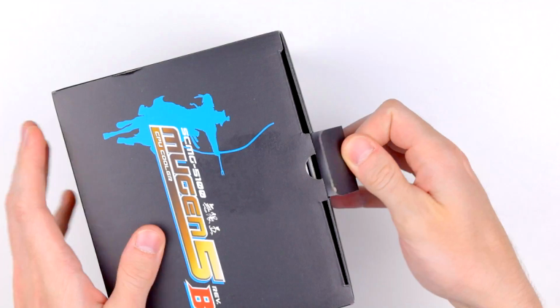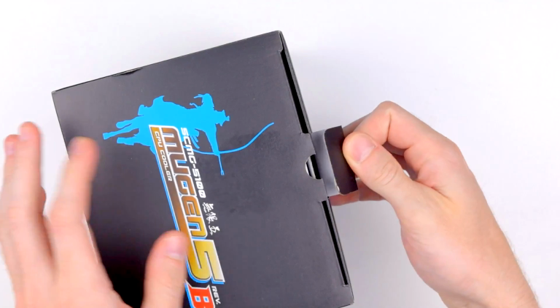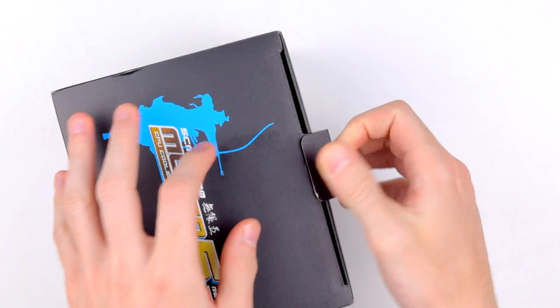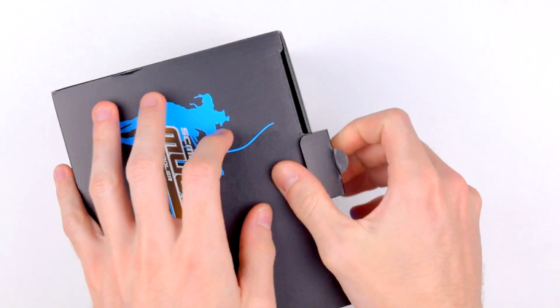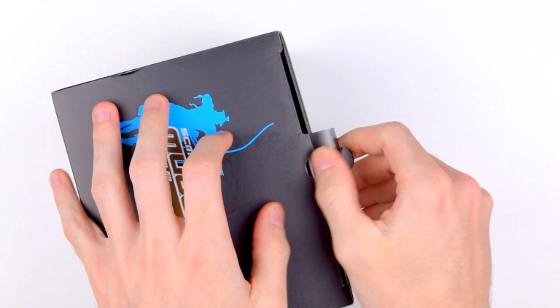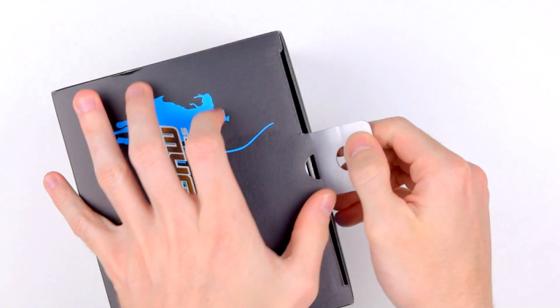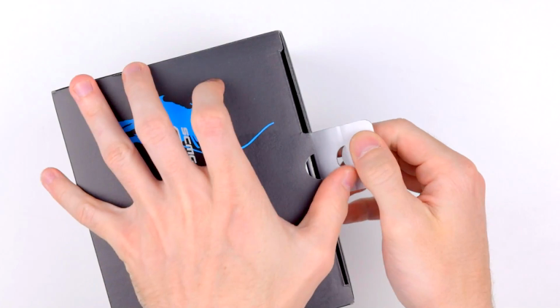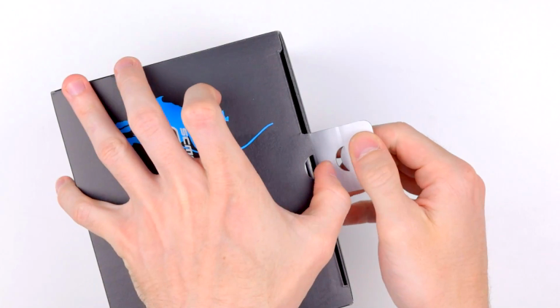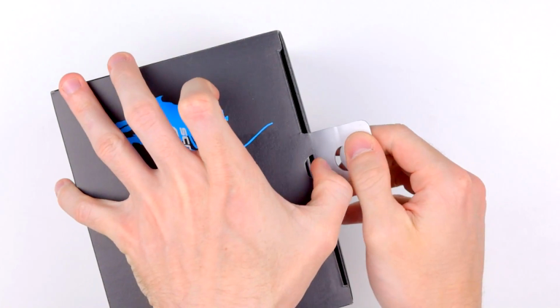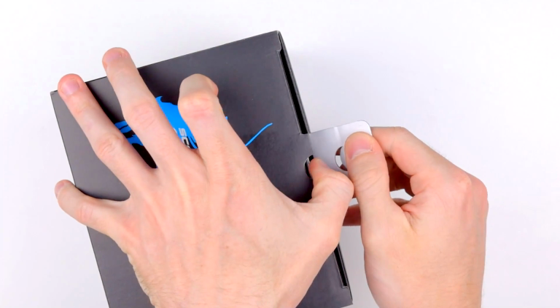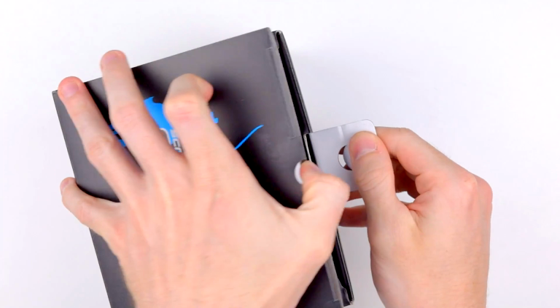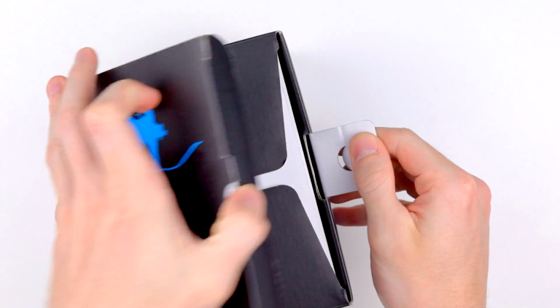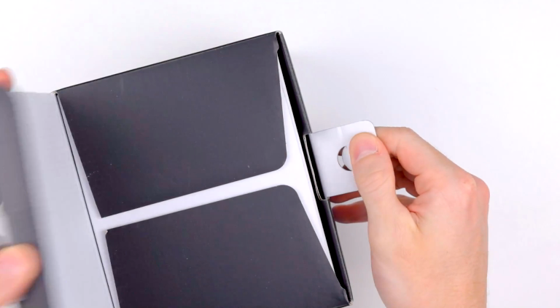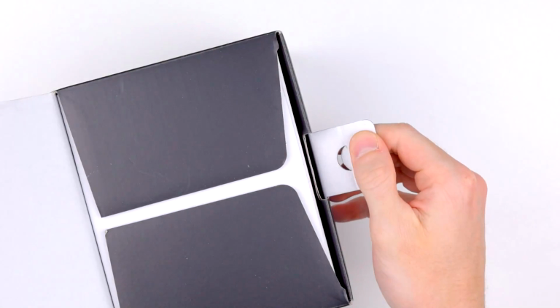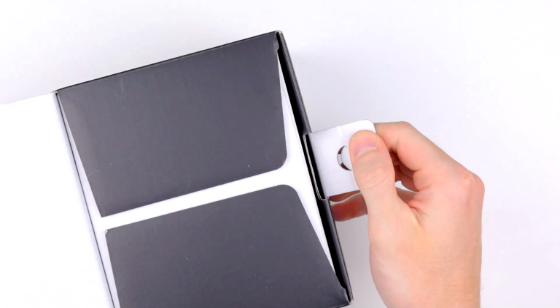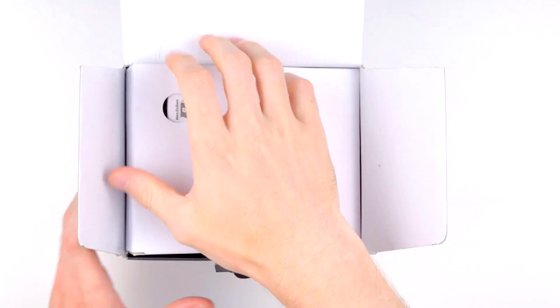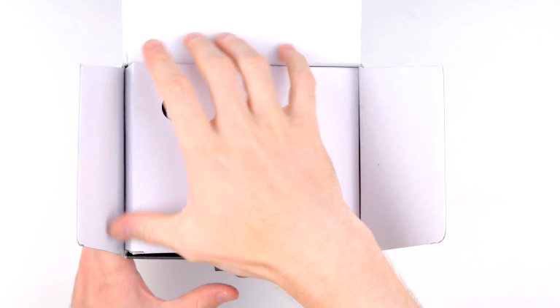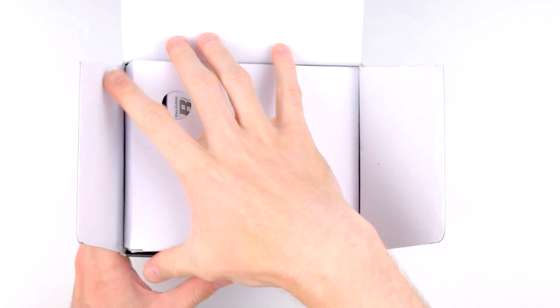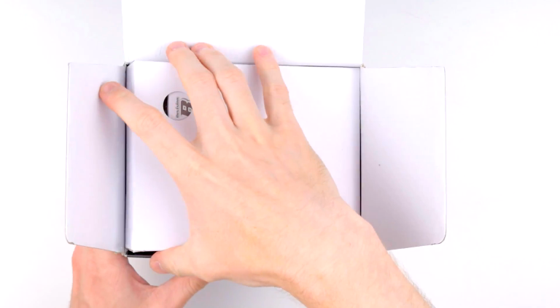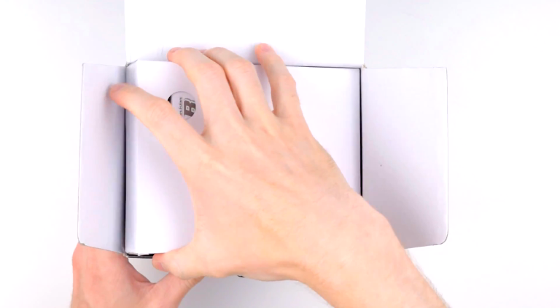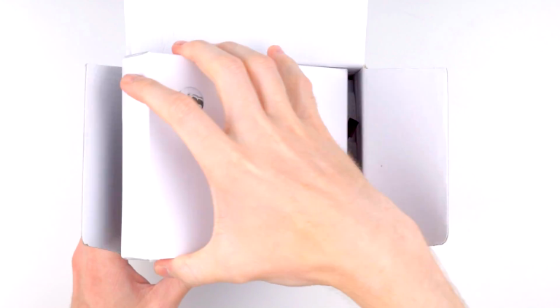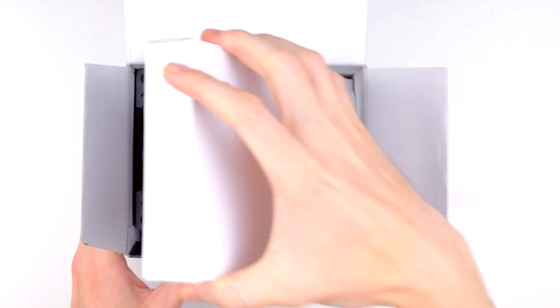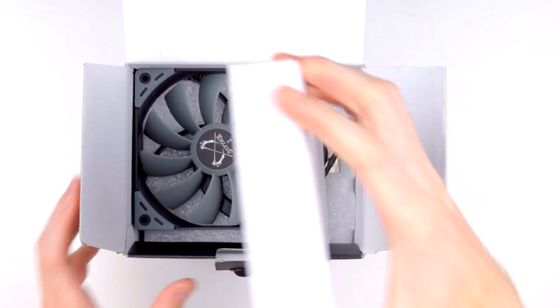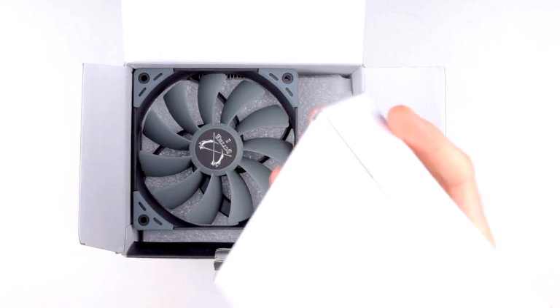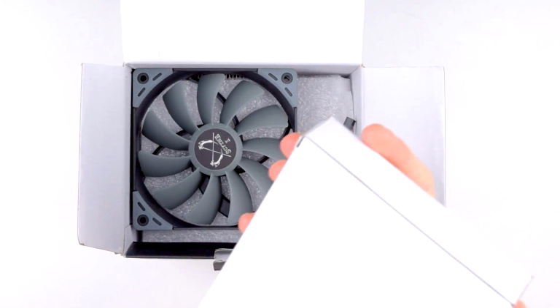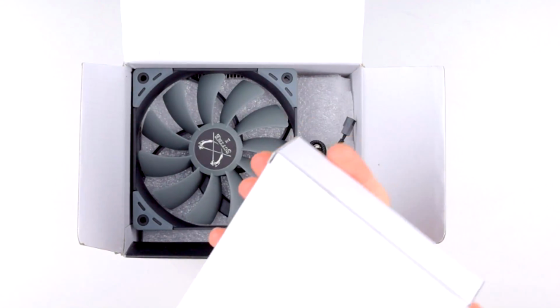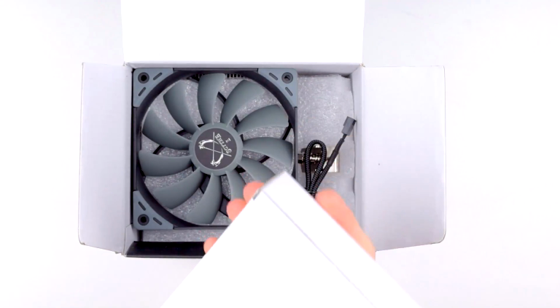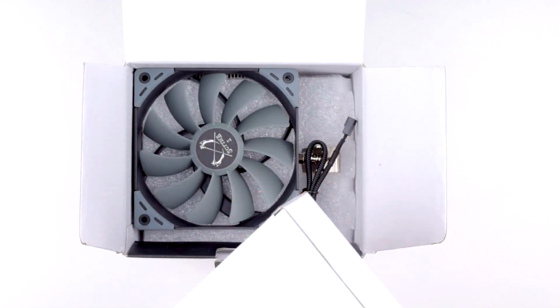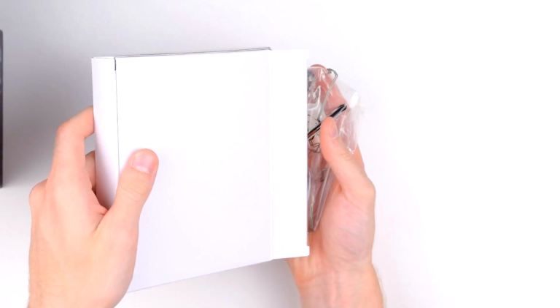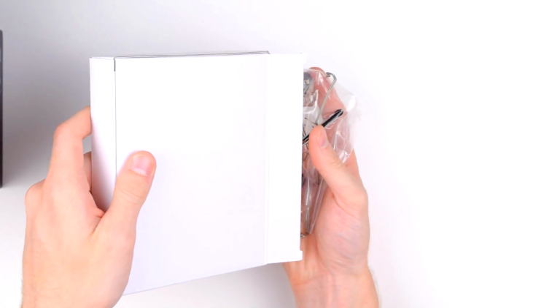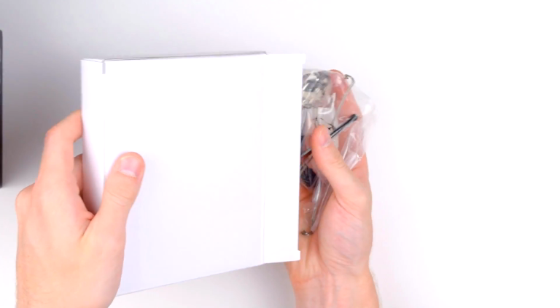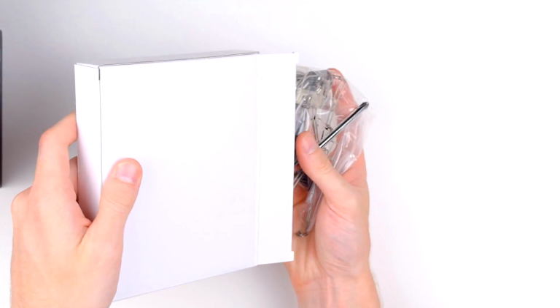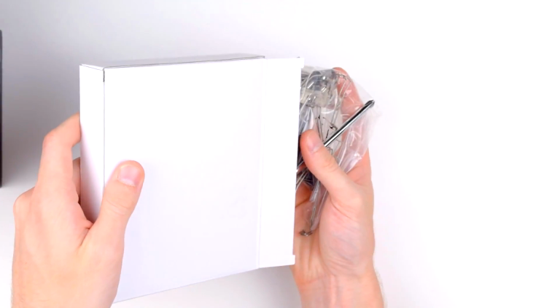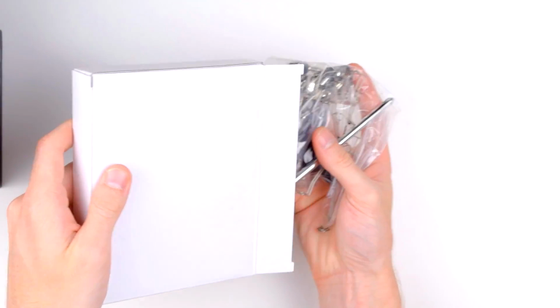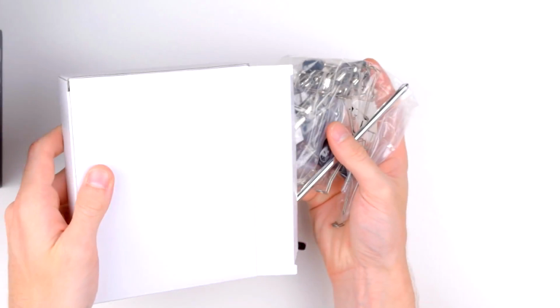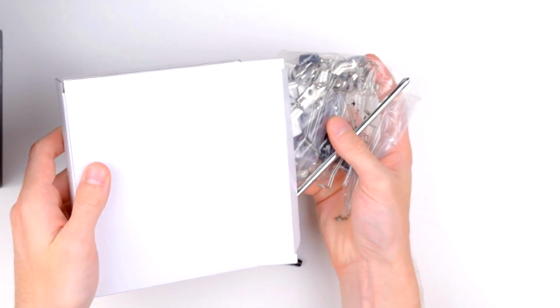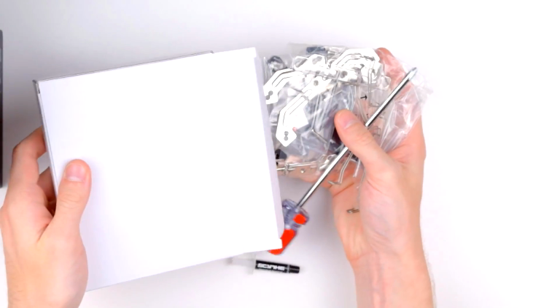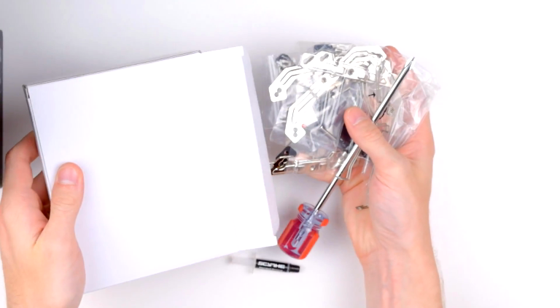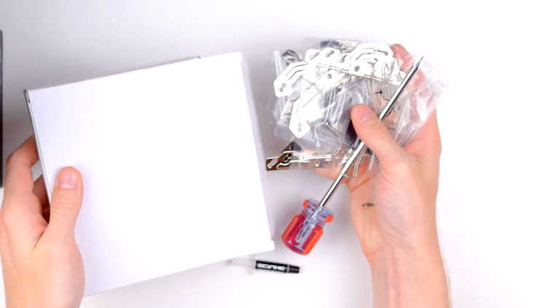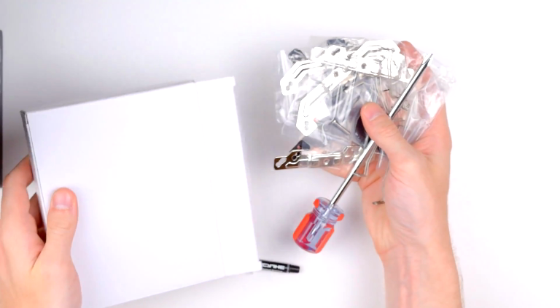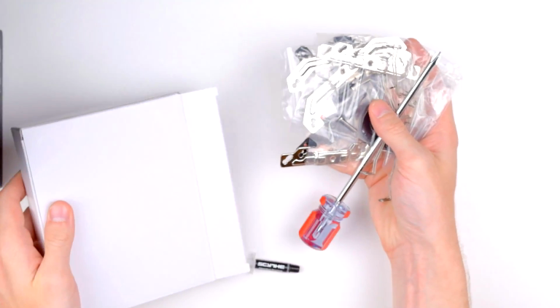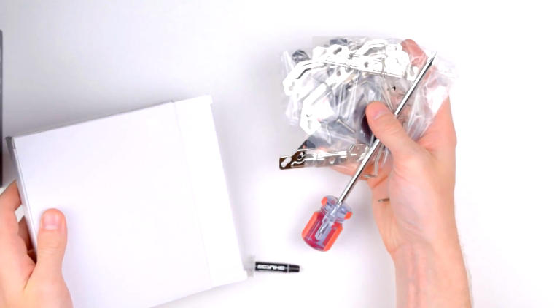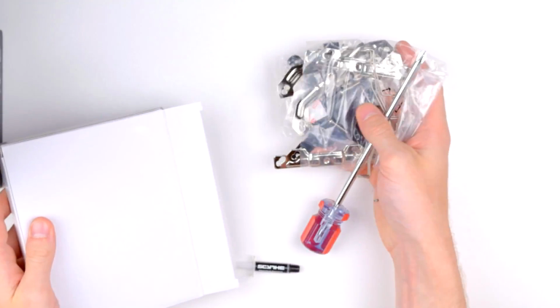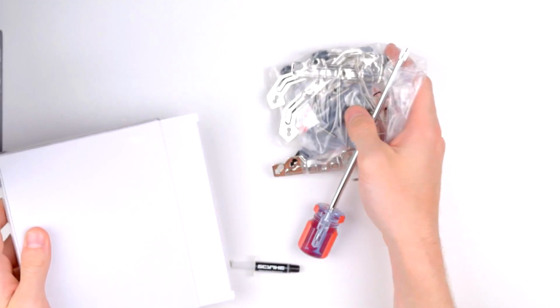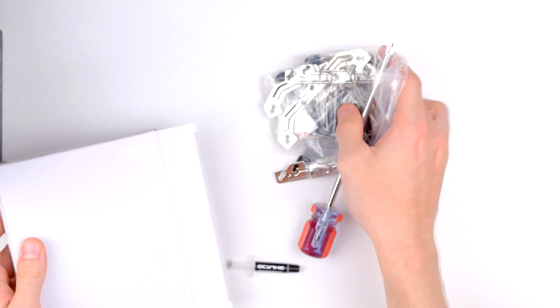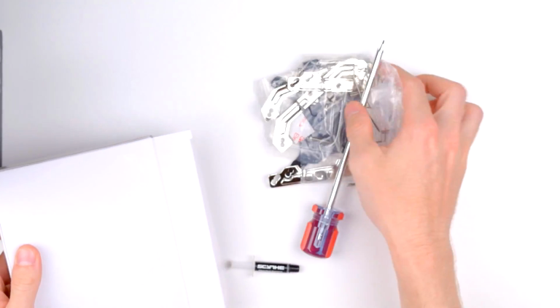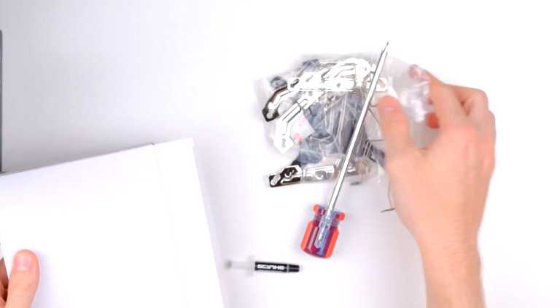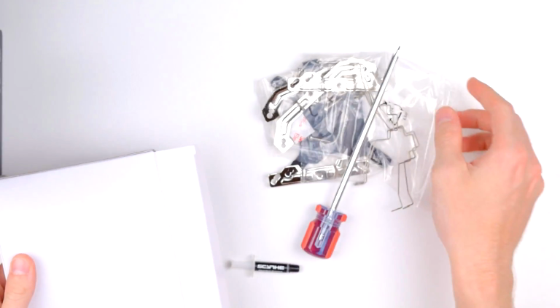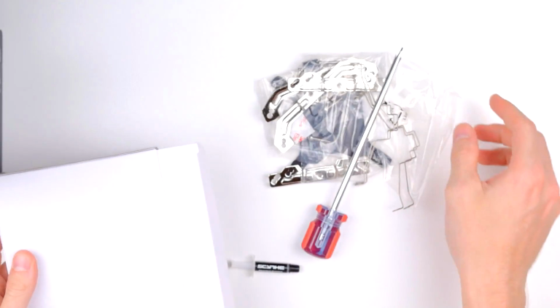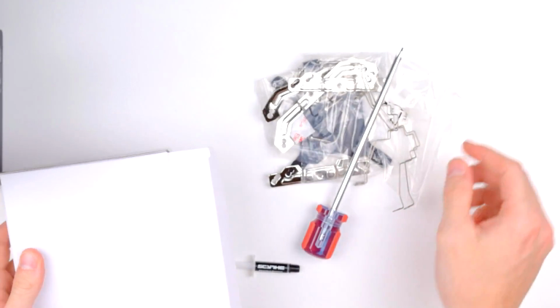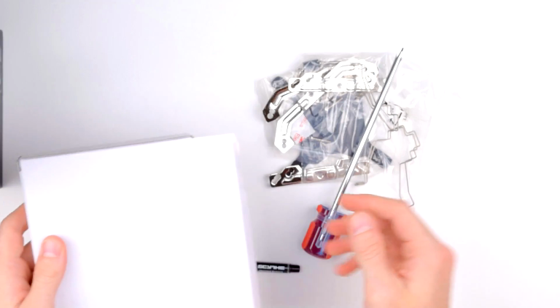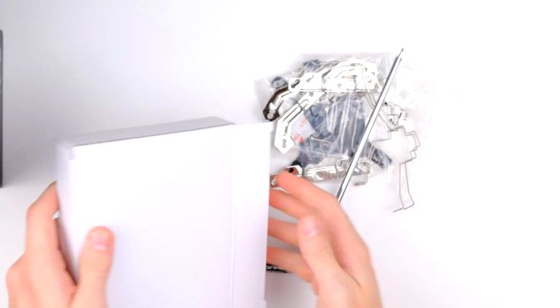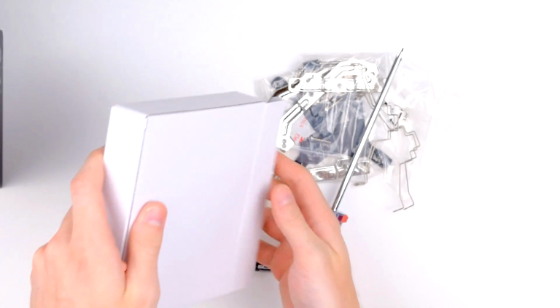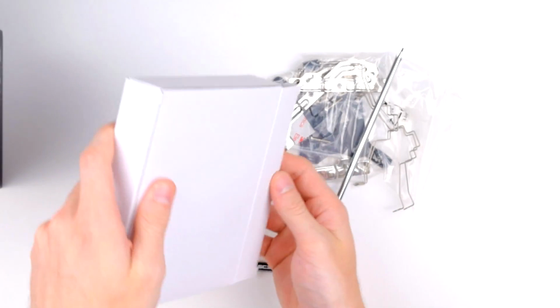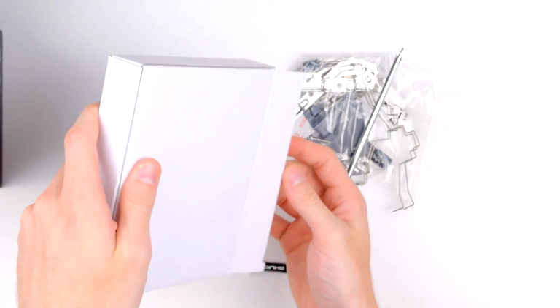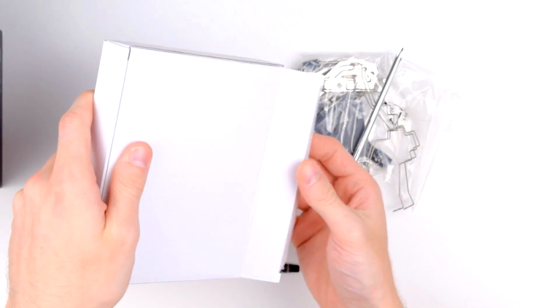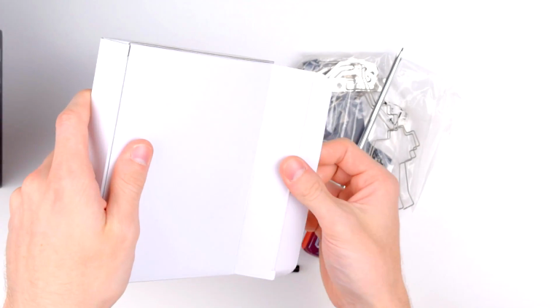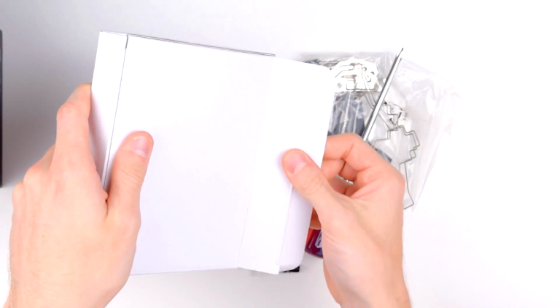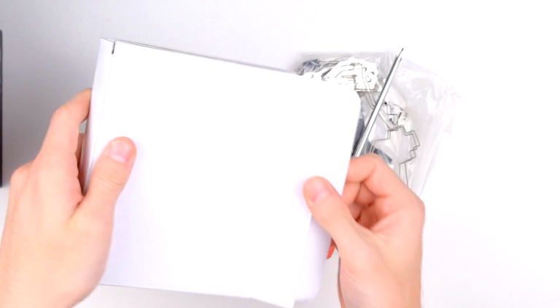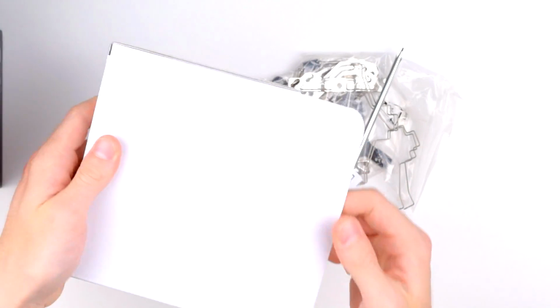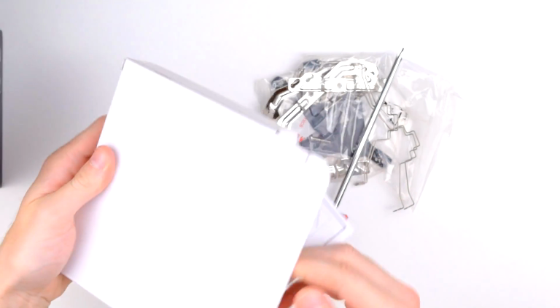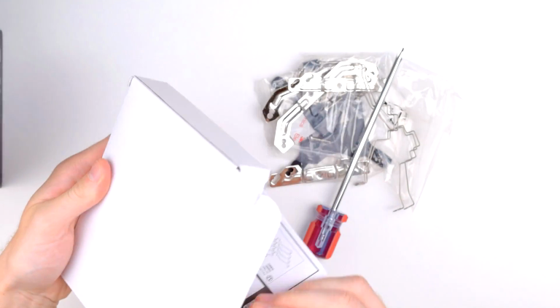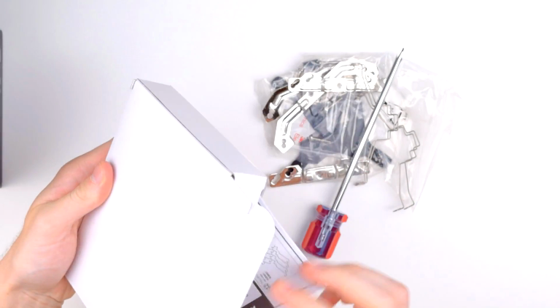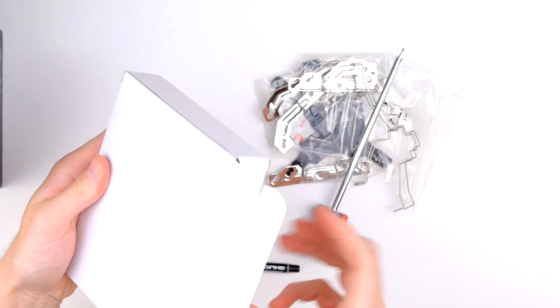Inside the box, right on top, is a smaller box with all the accessories: mounting hardware, thermal paste, instructions, and a funny looking screwdriver which you'll need for installation.